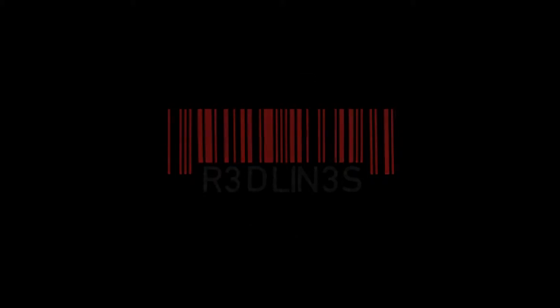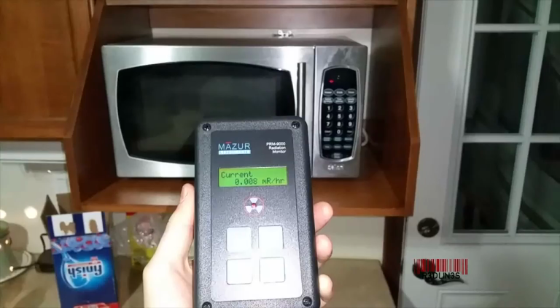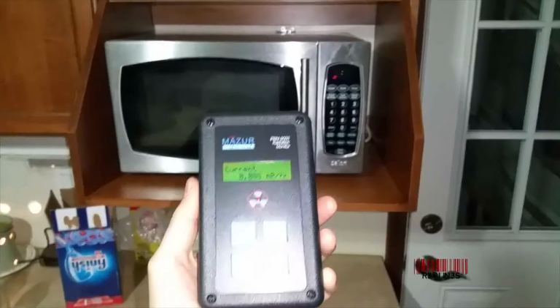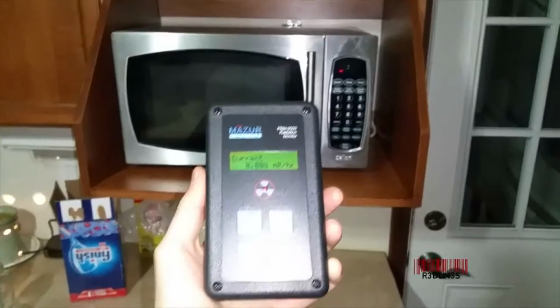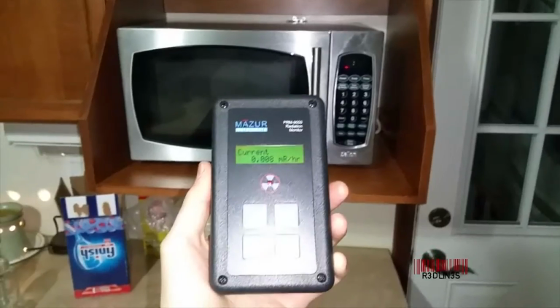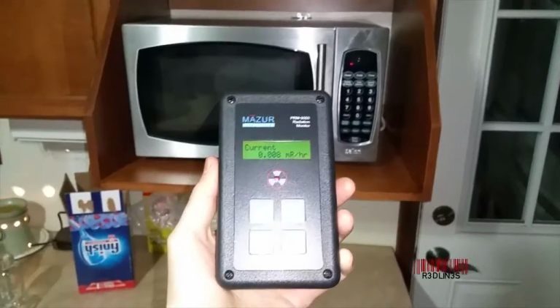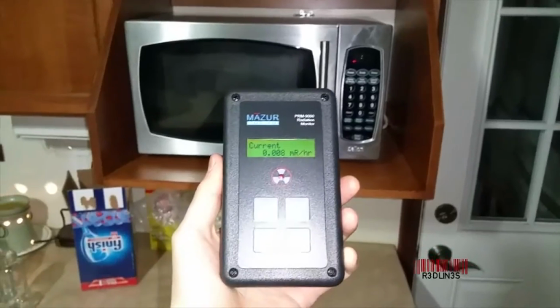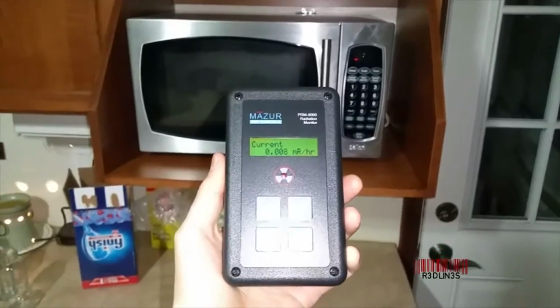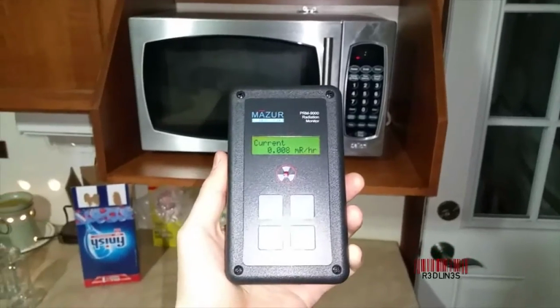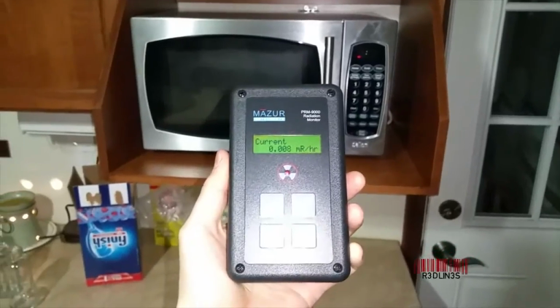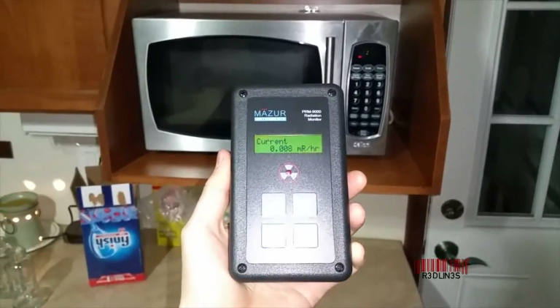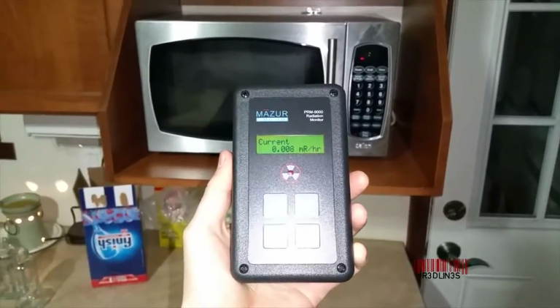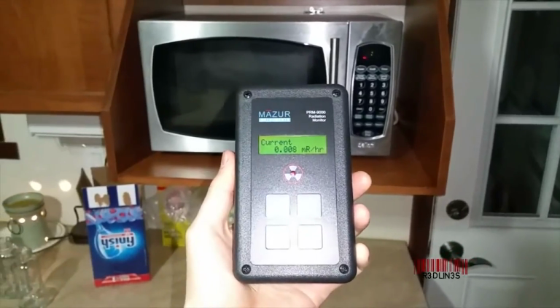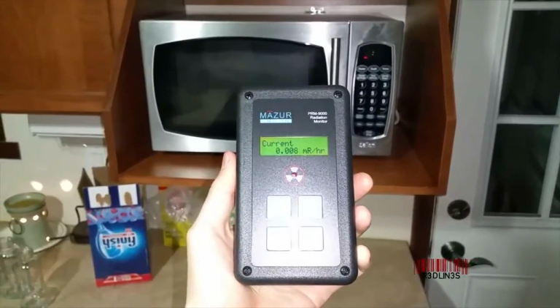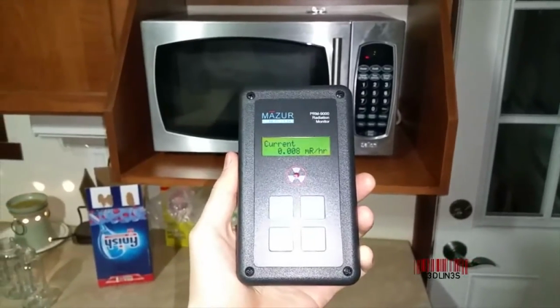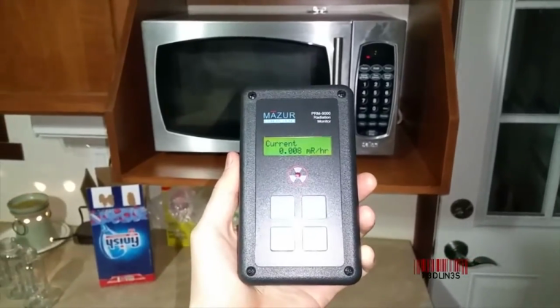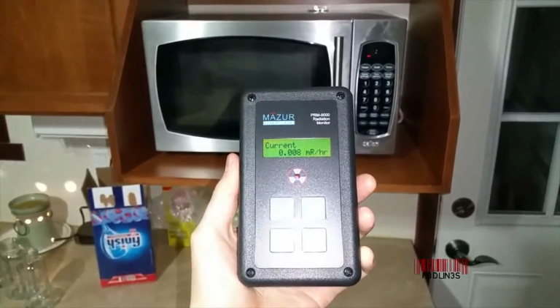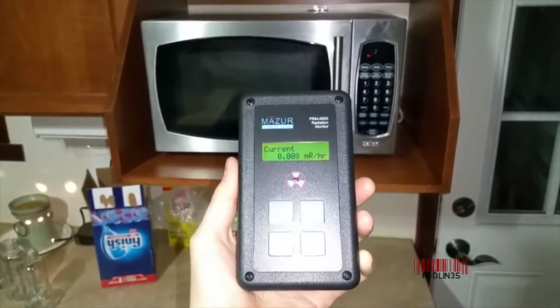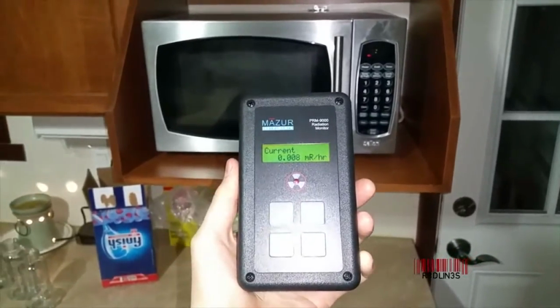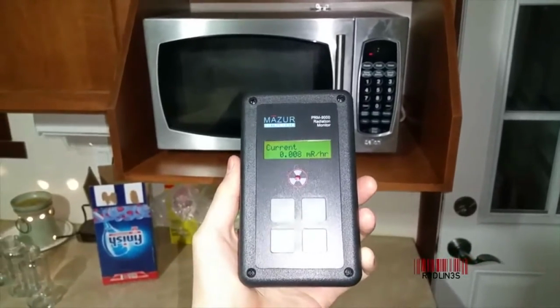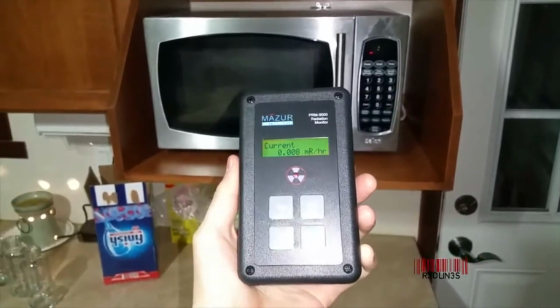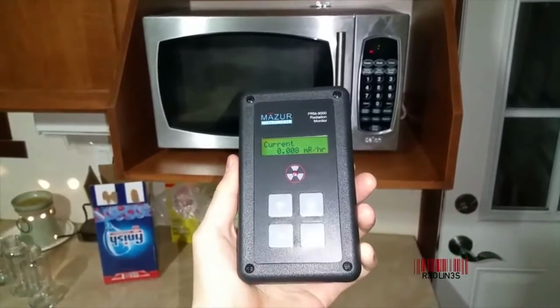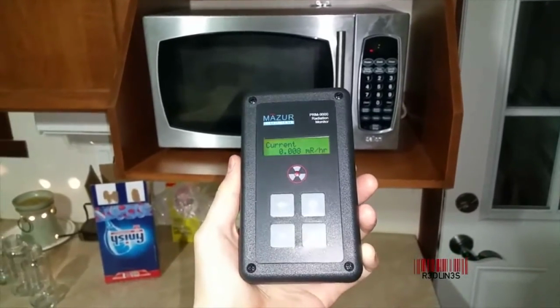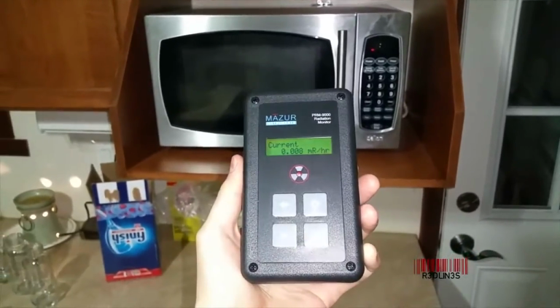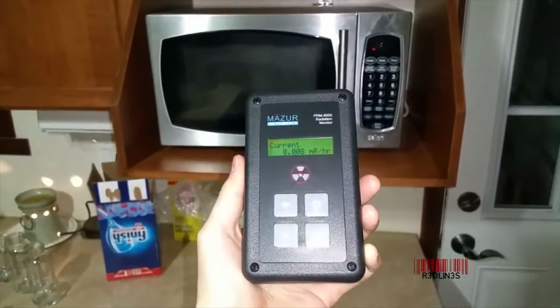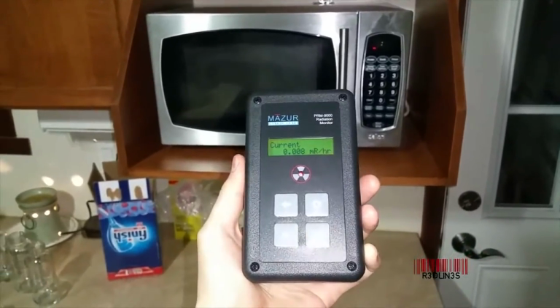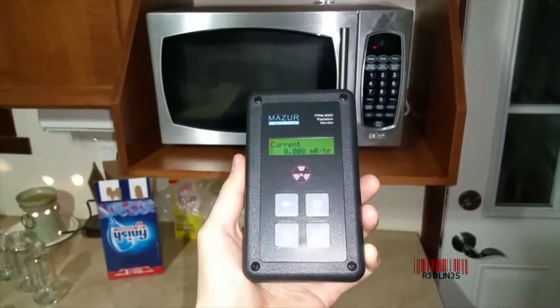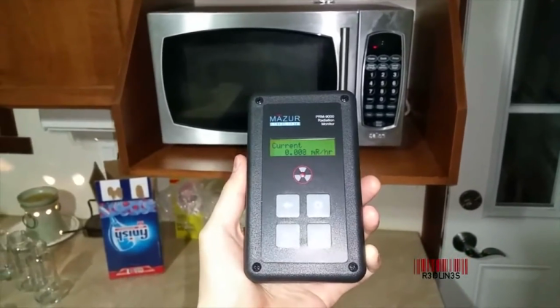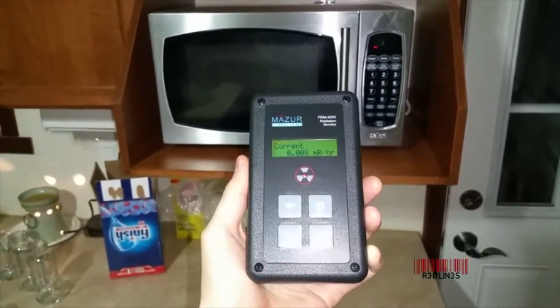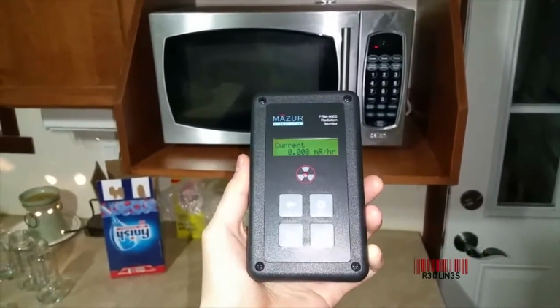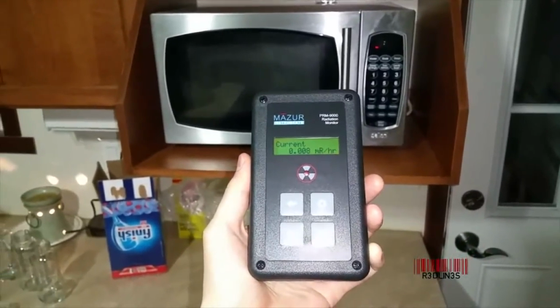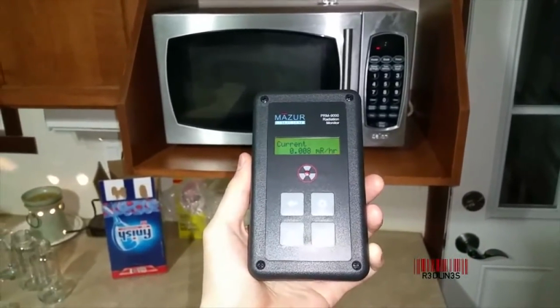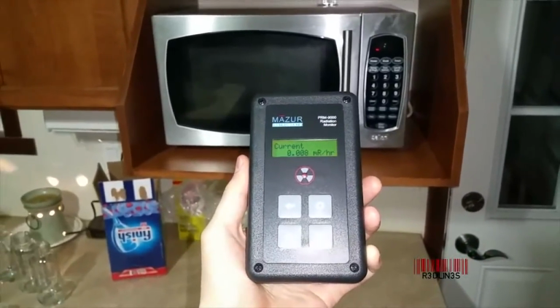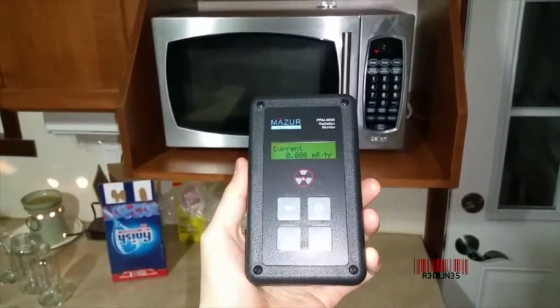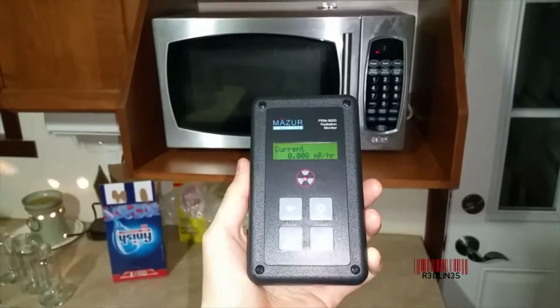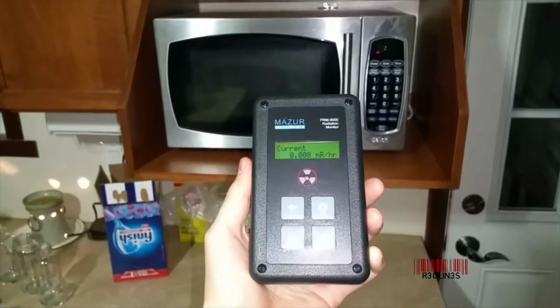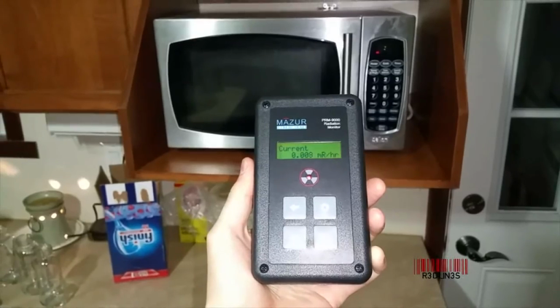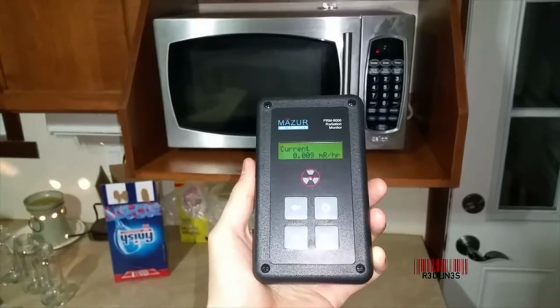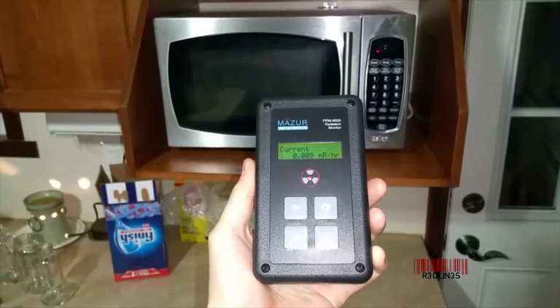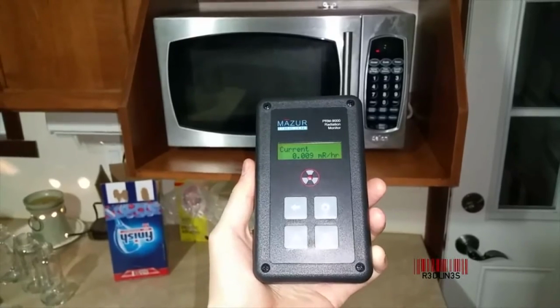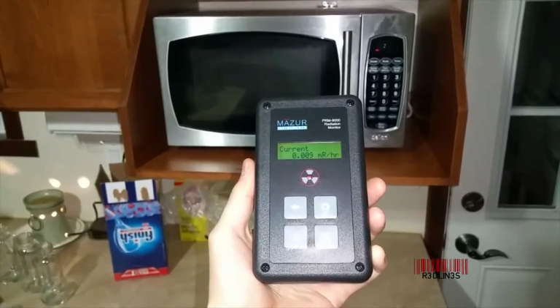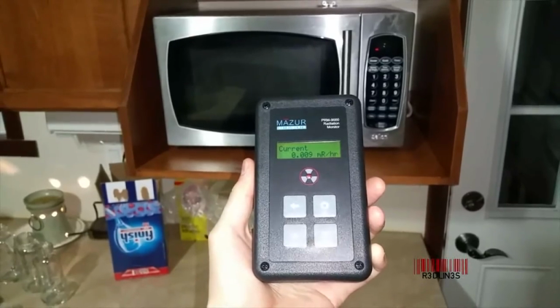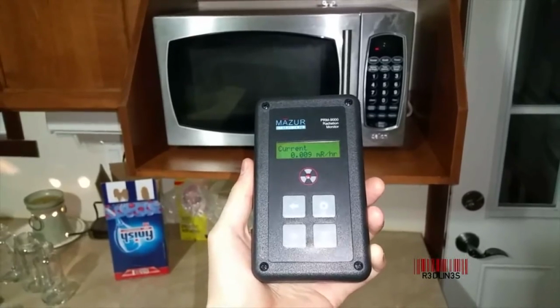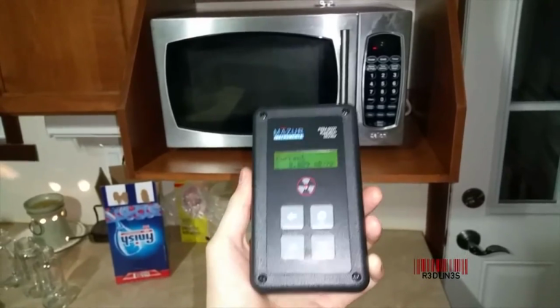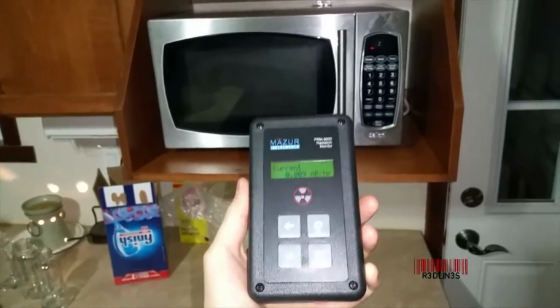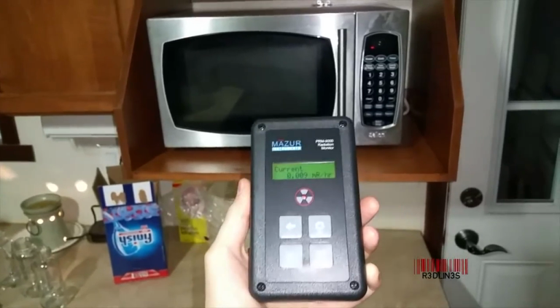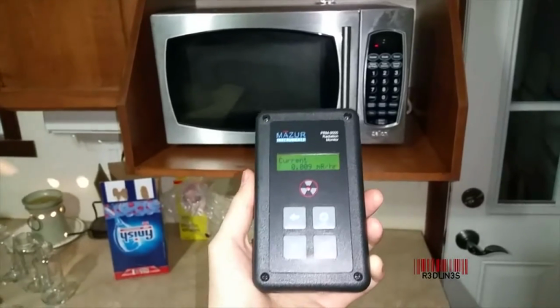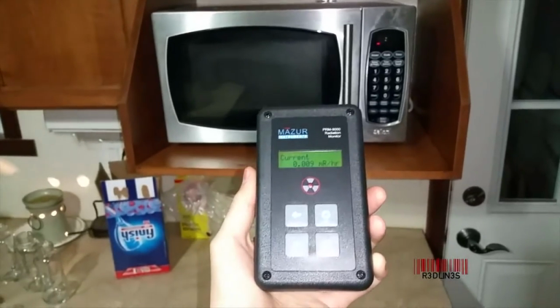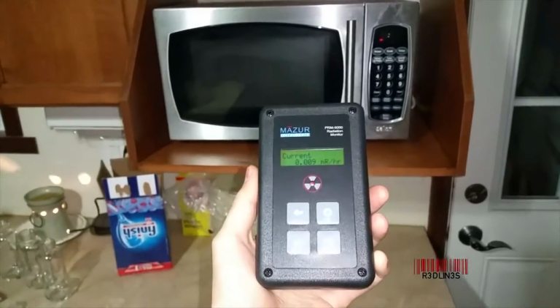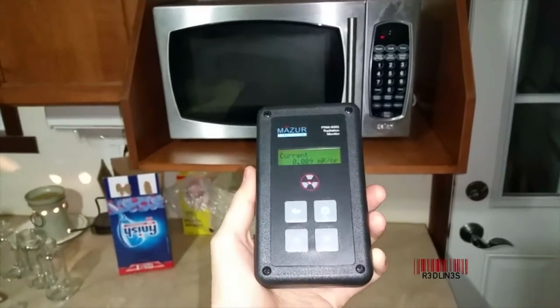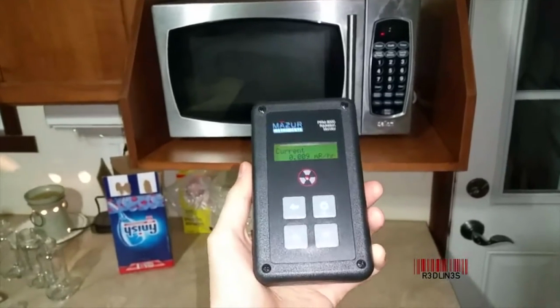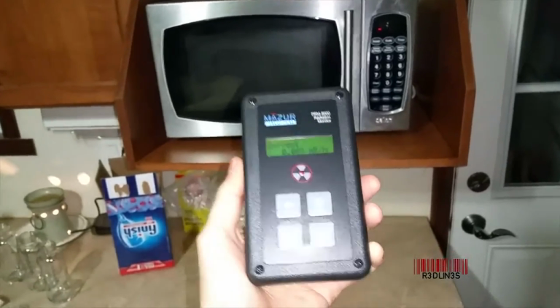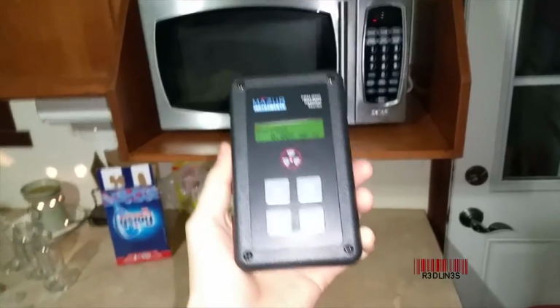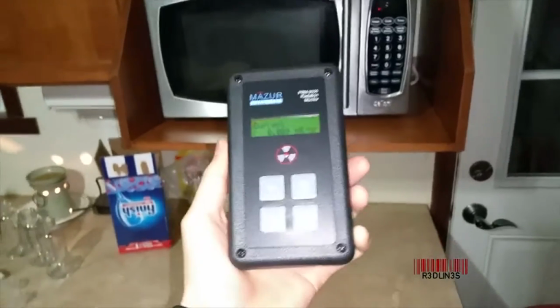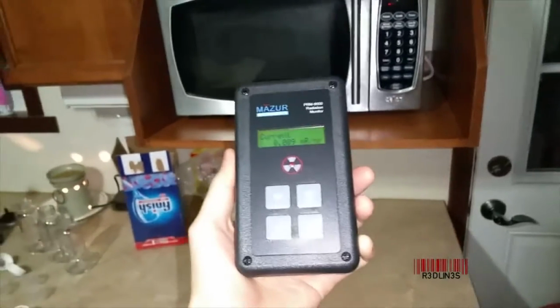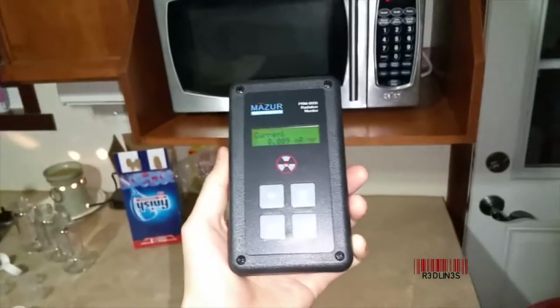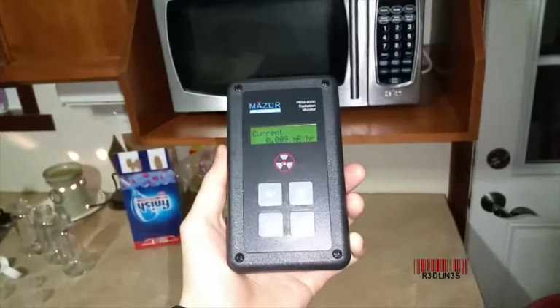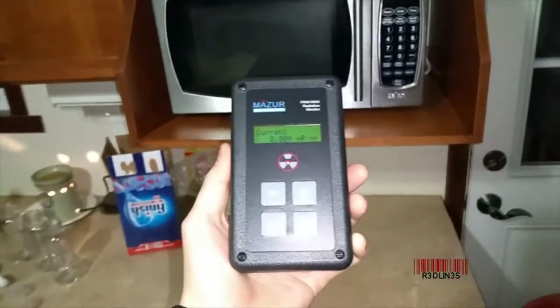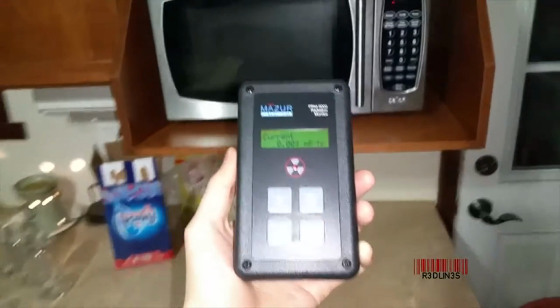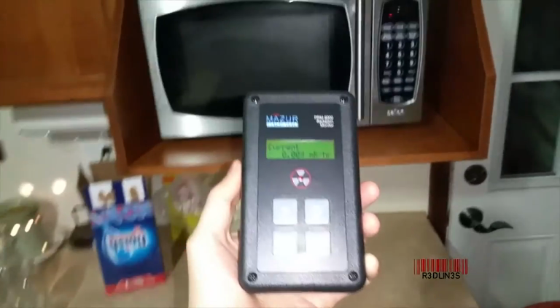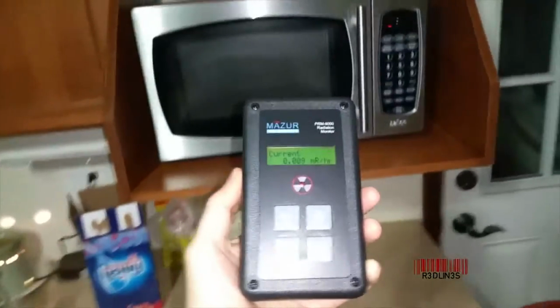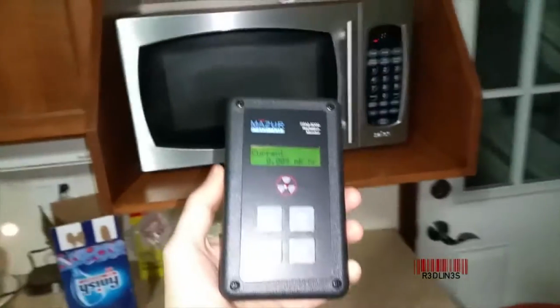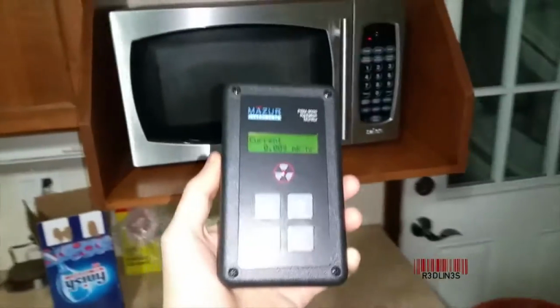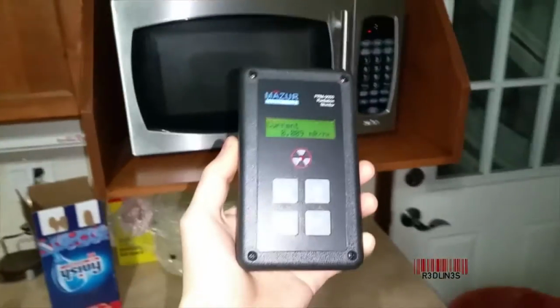Hello everybody, my name is Aaron. This is a Geiger counter. We're gonna see if microwaves are radioactive. So let's do it.